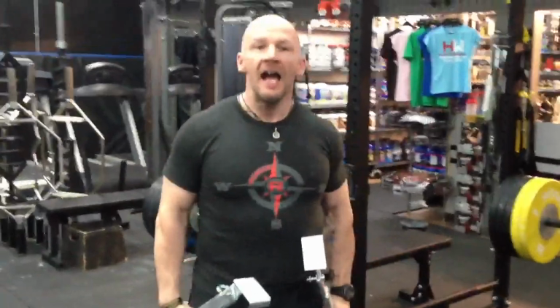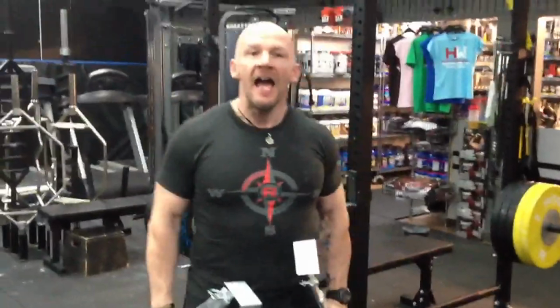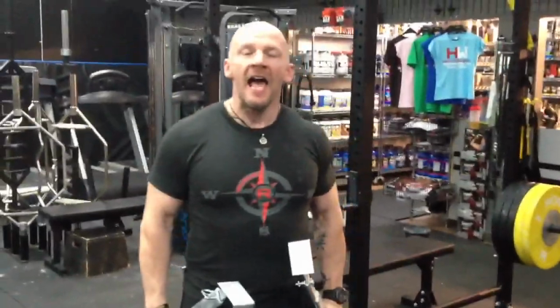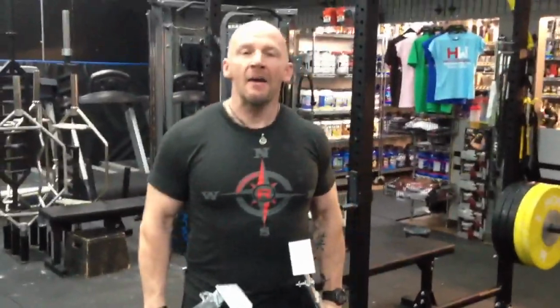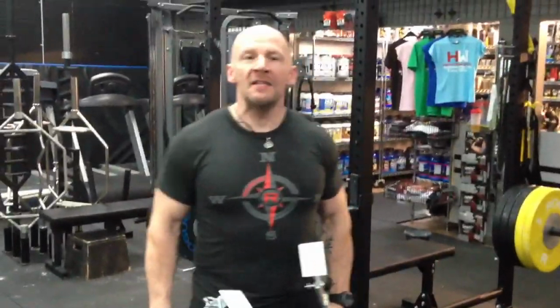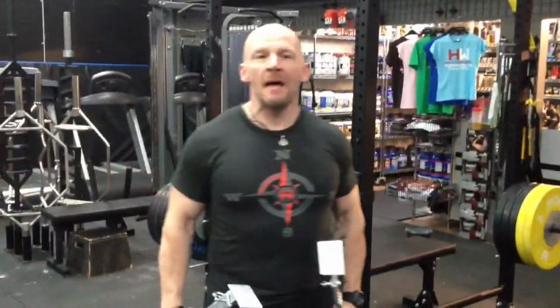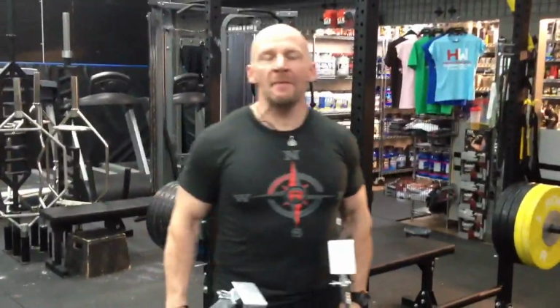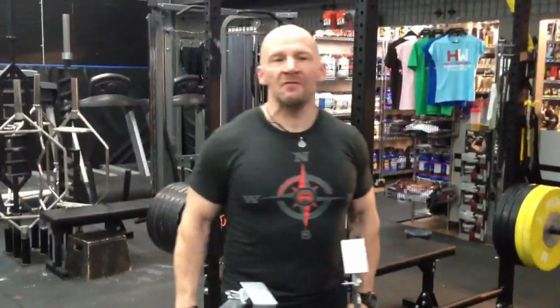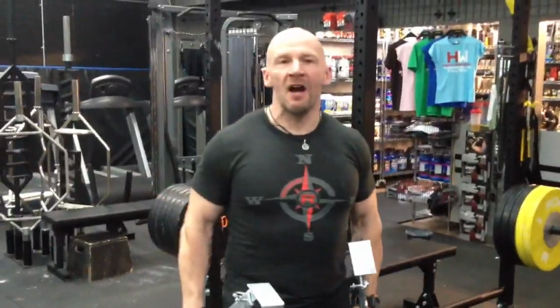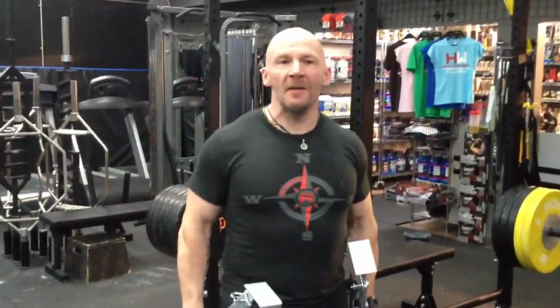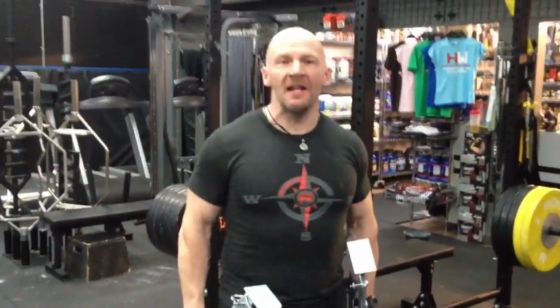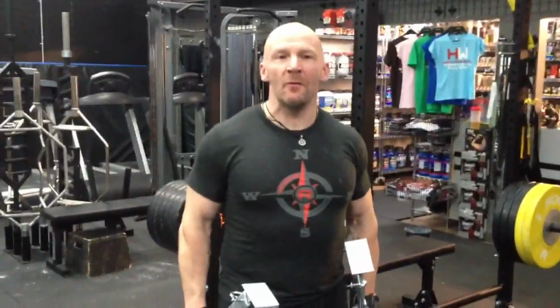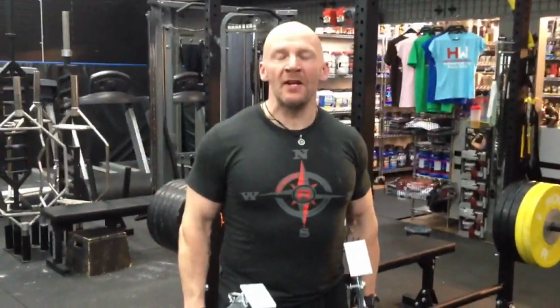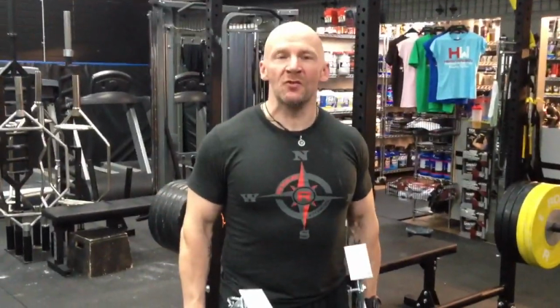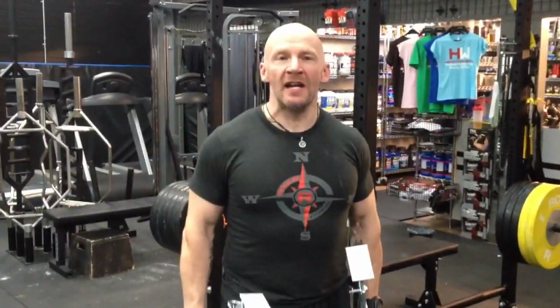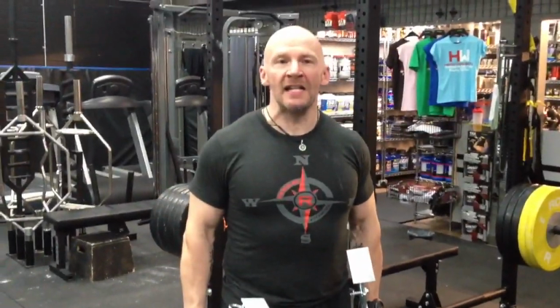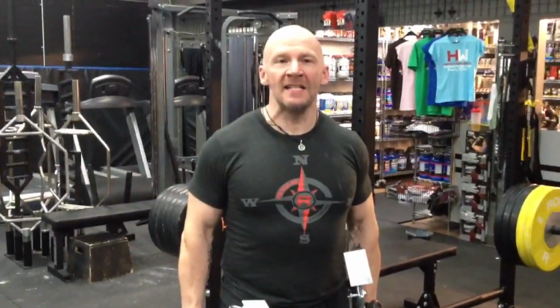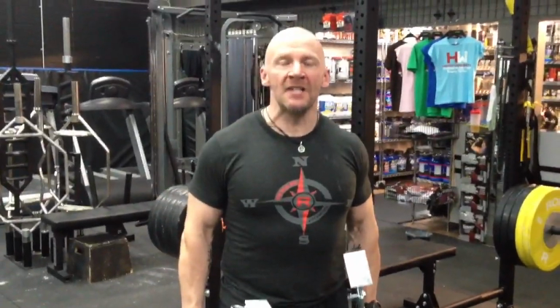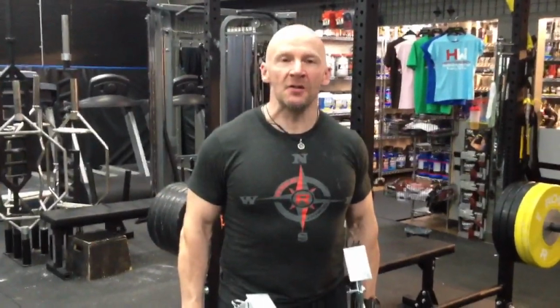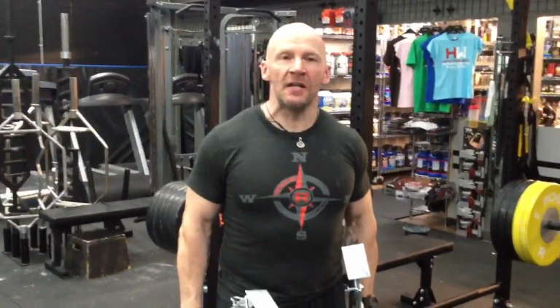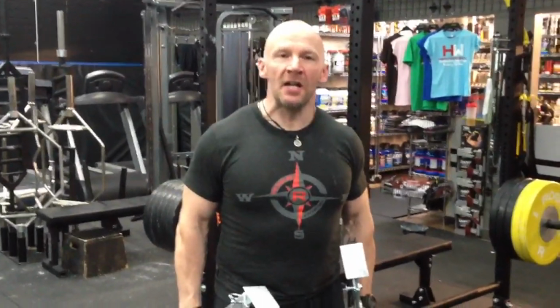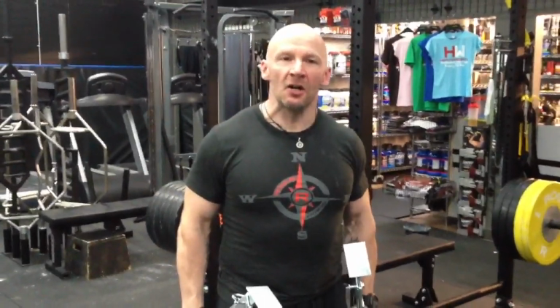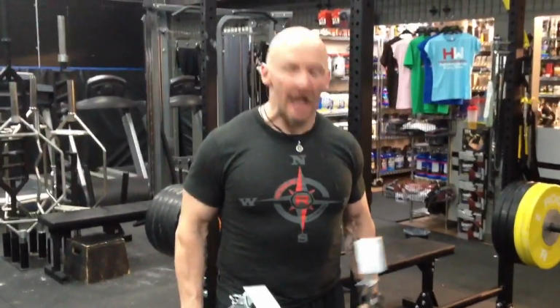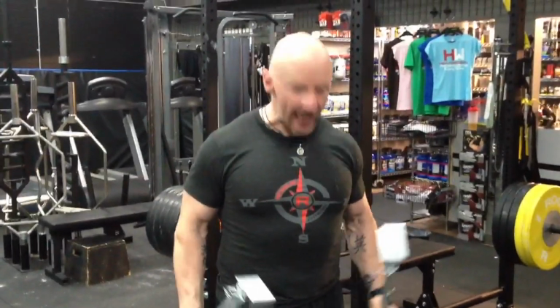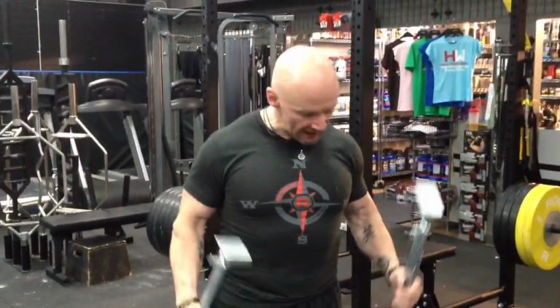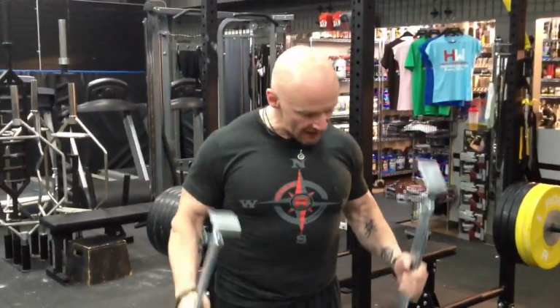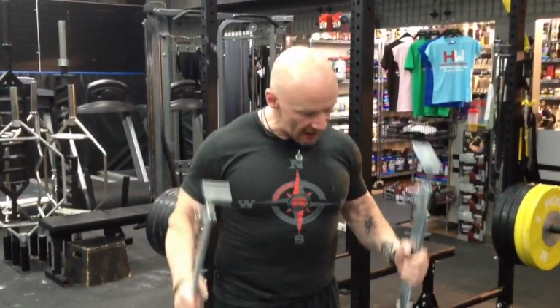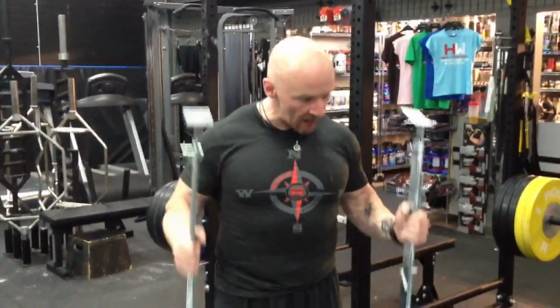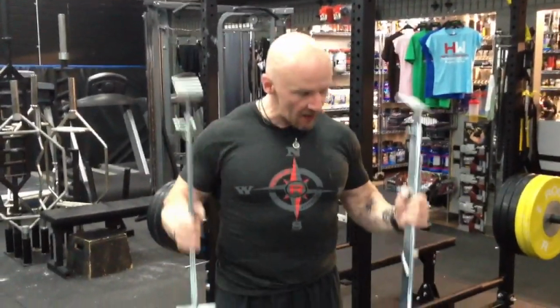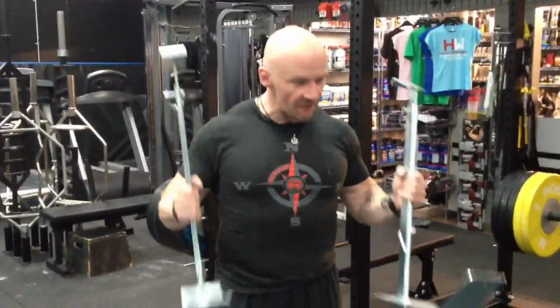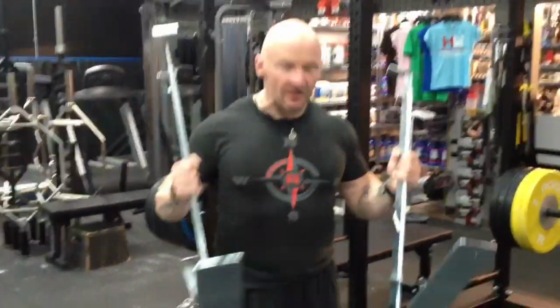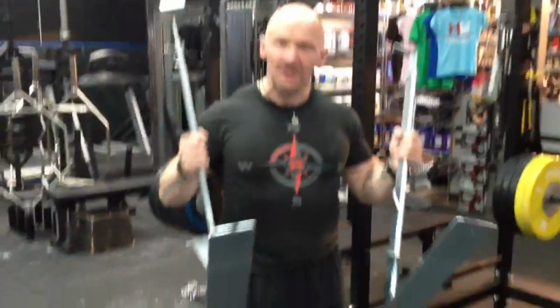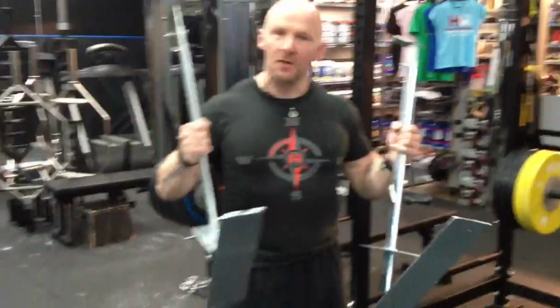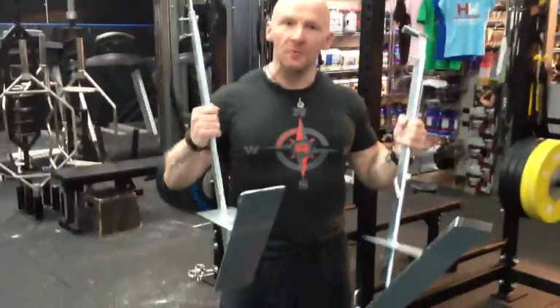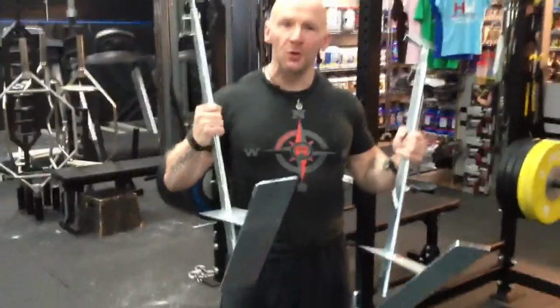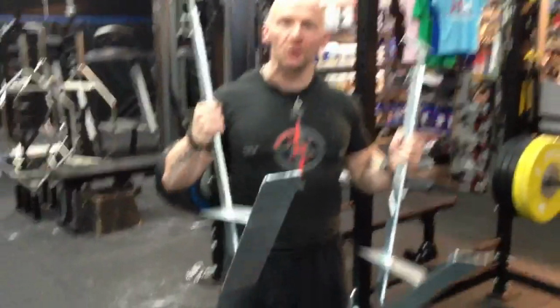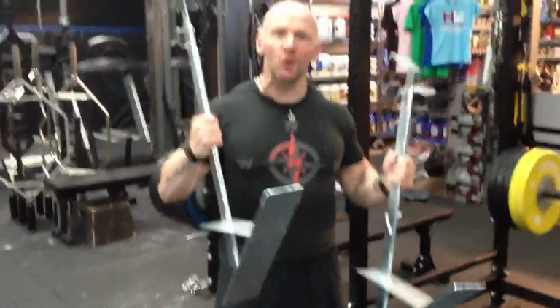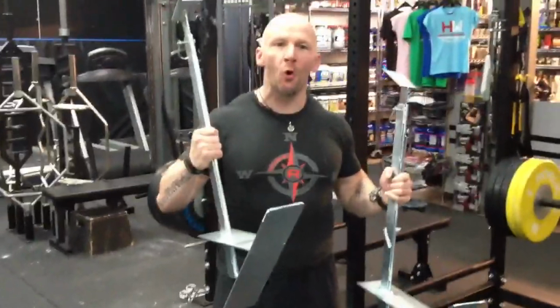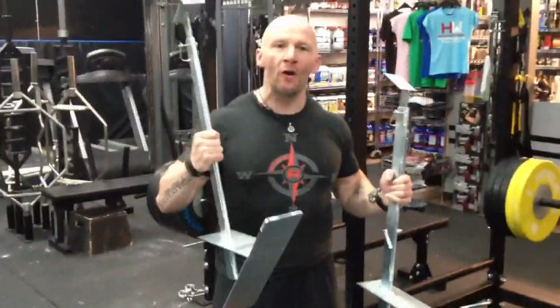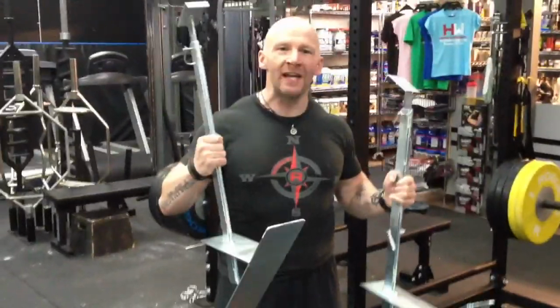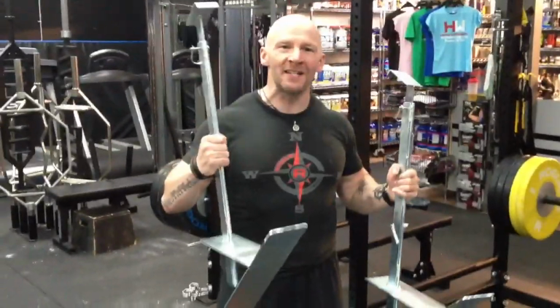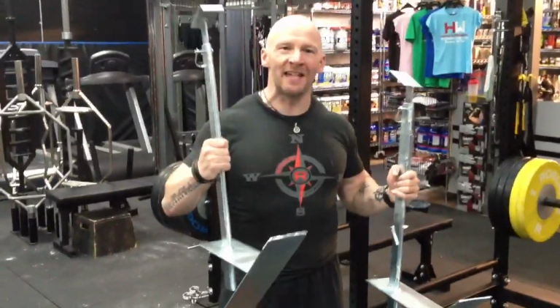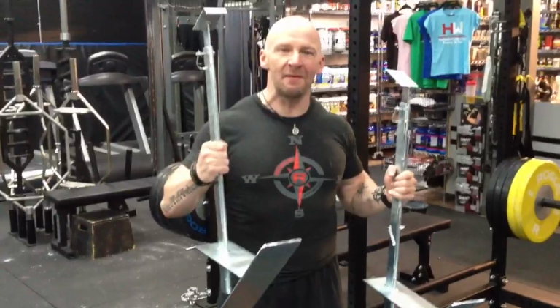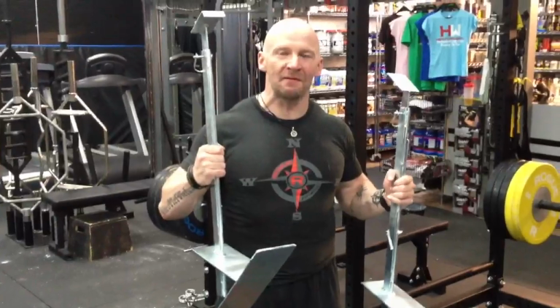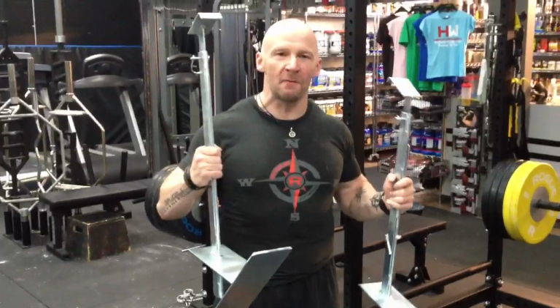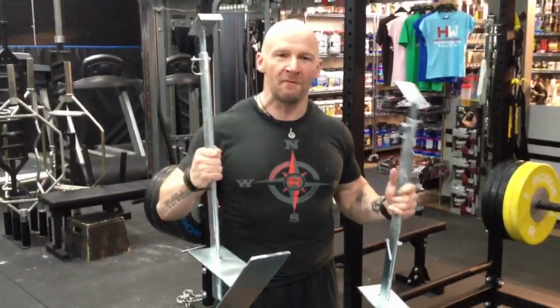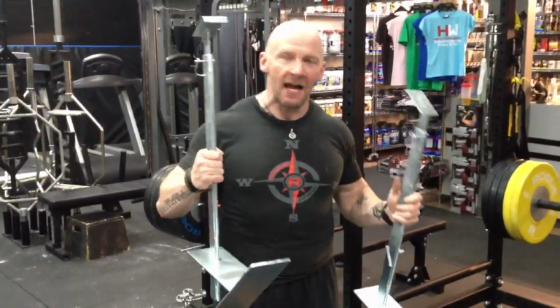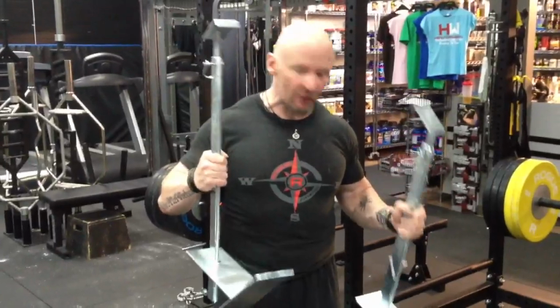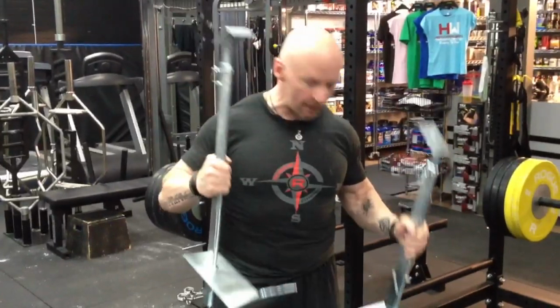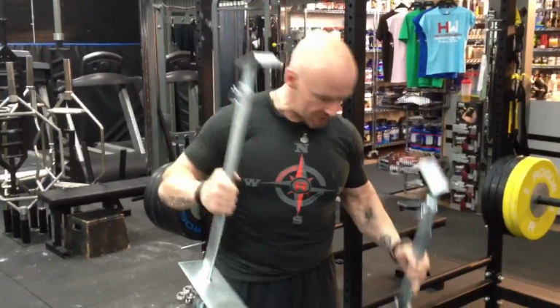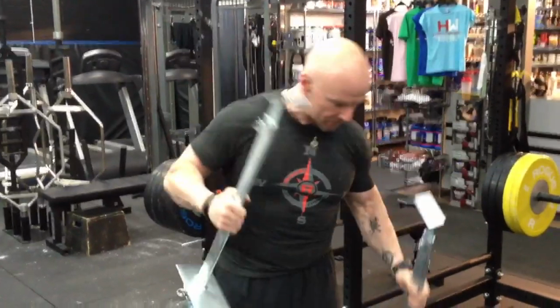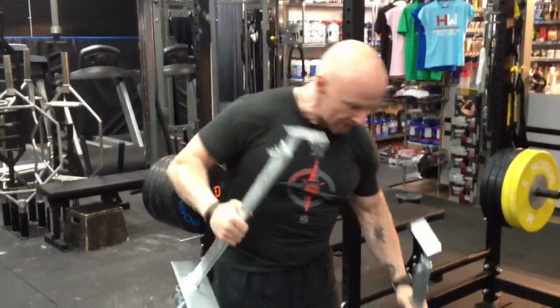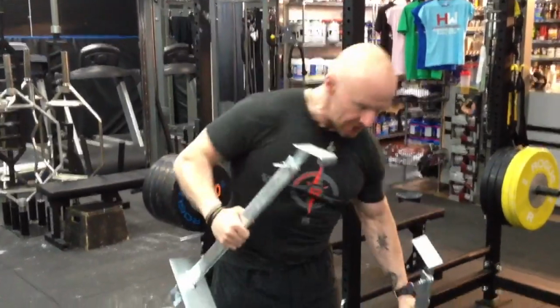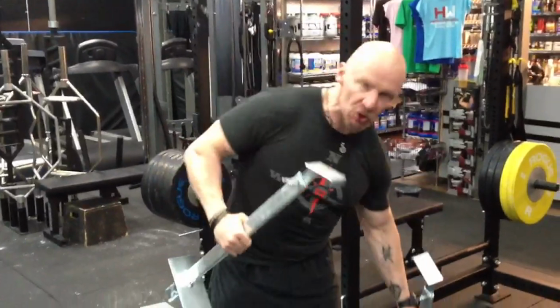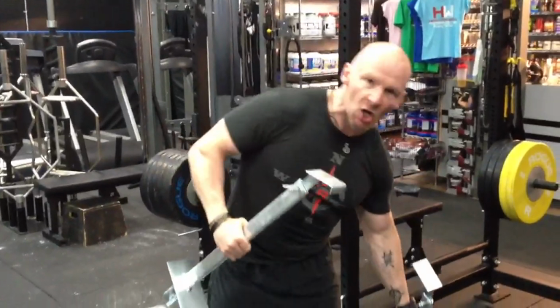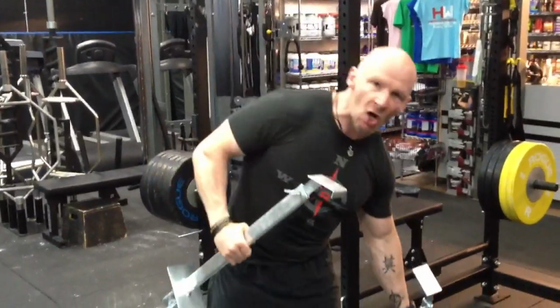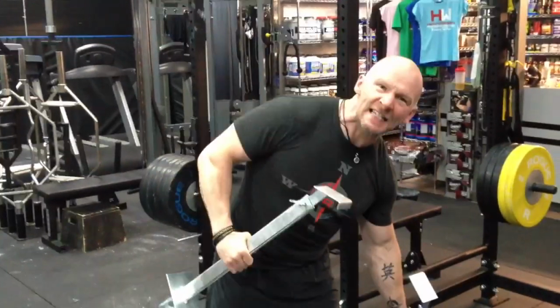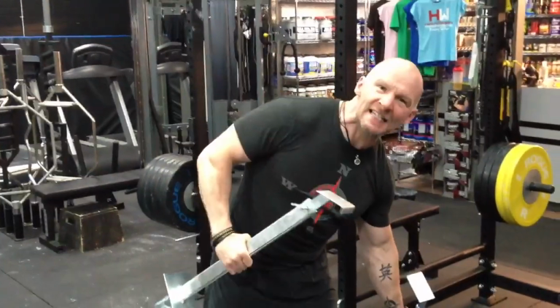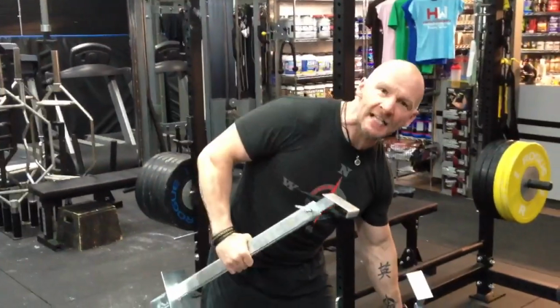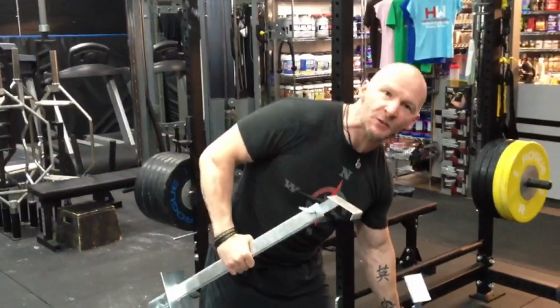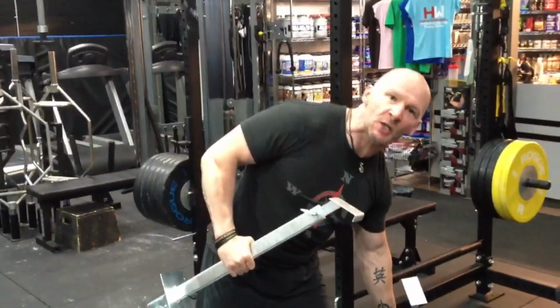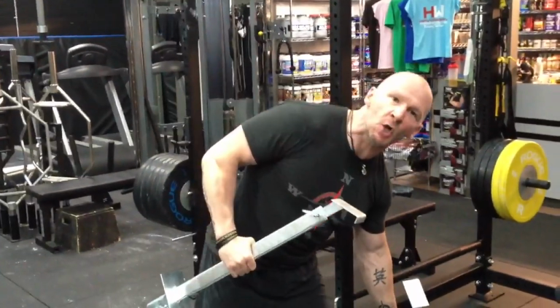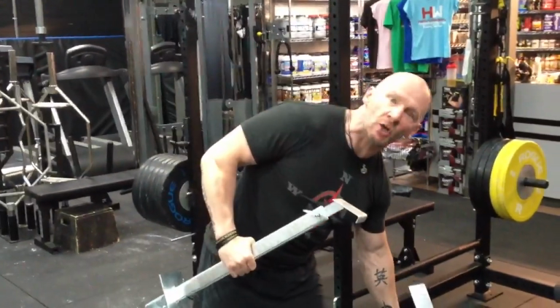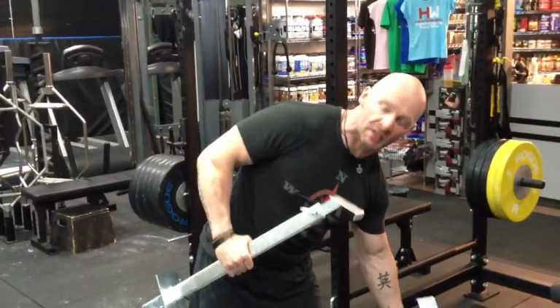Hey, what's up? It's Rob at Heavyweight Training Center here and I've got some new toys that came in from Fat Grips. They're called eccentric hooks.